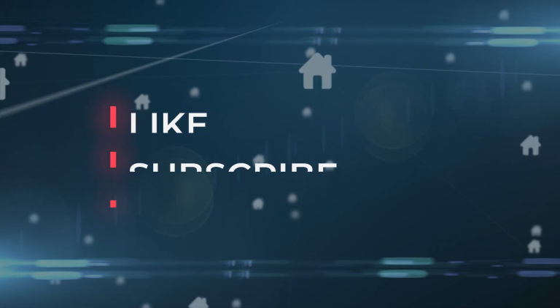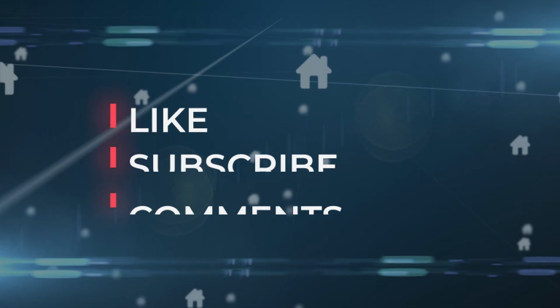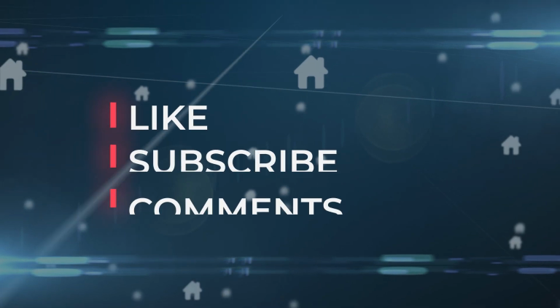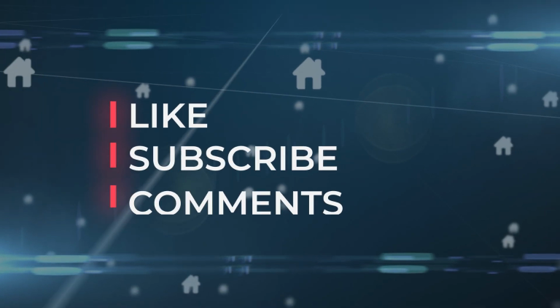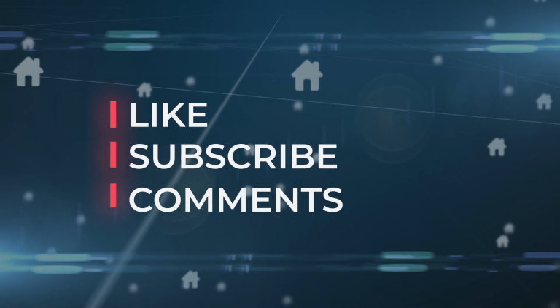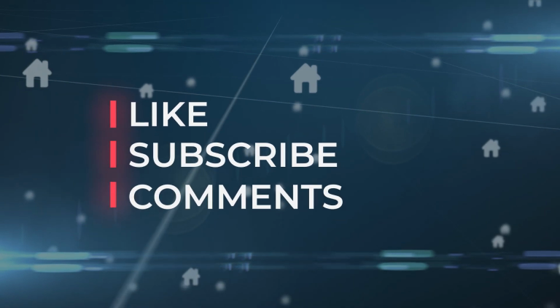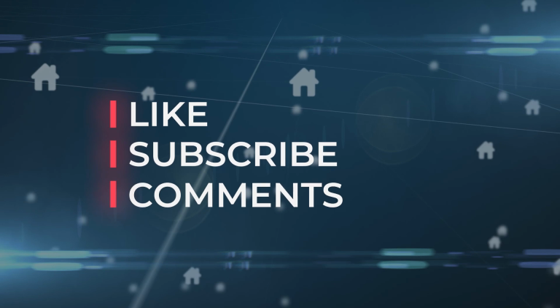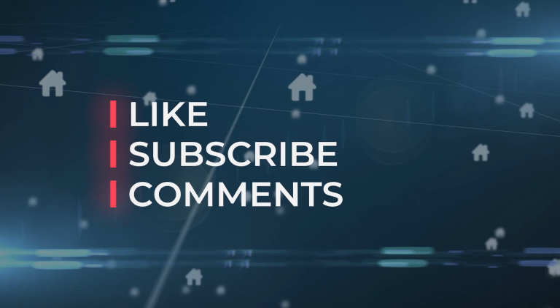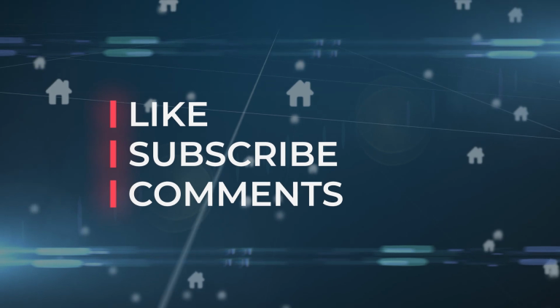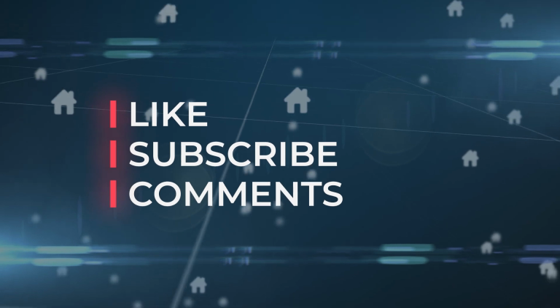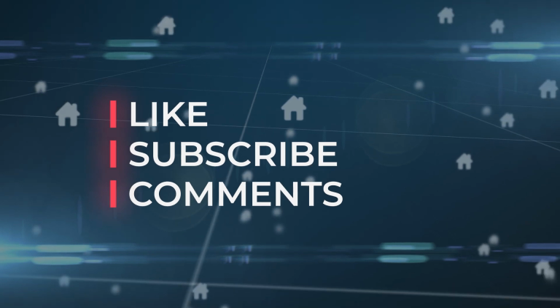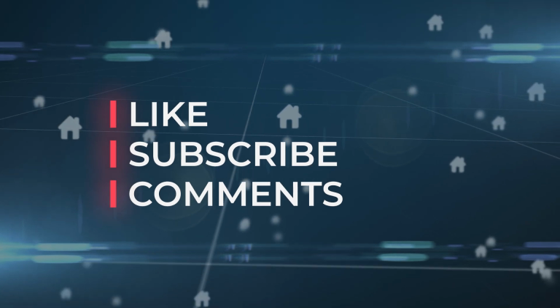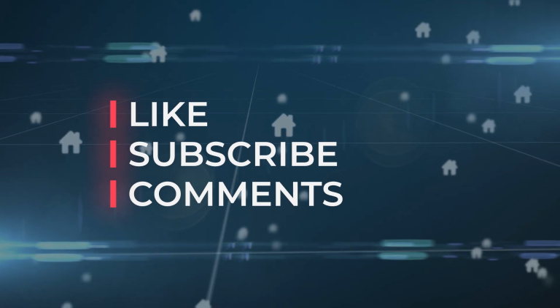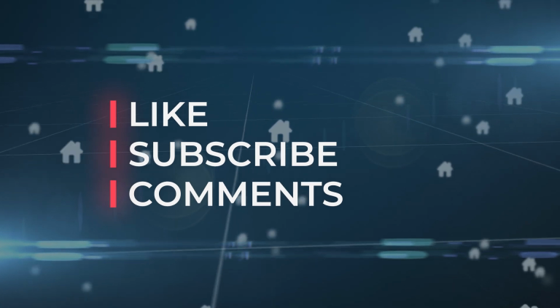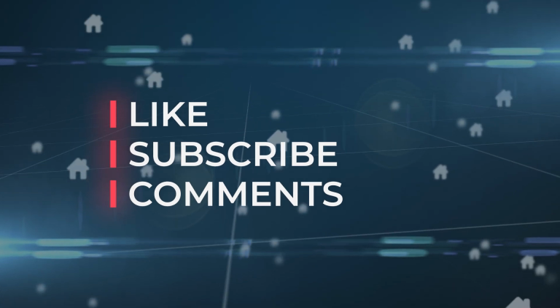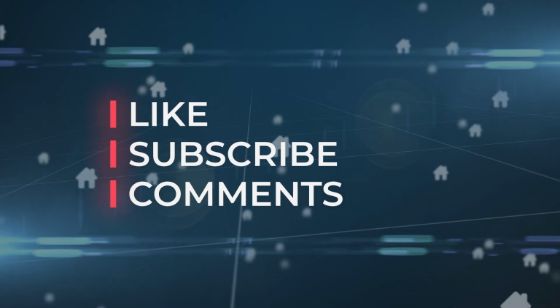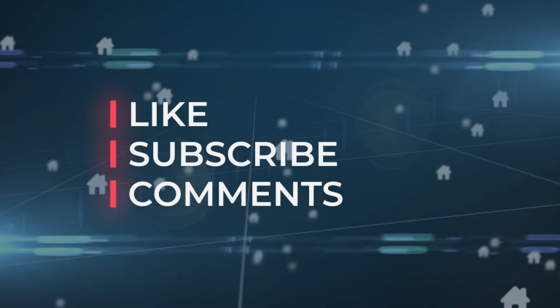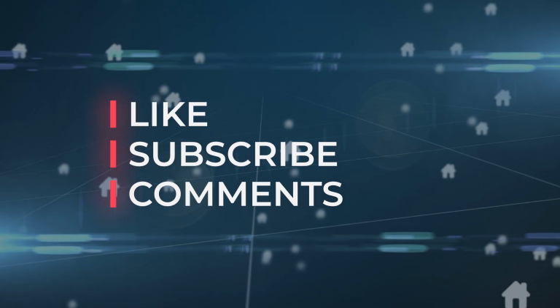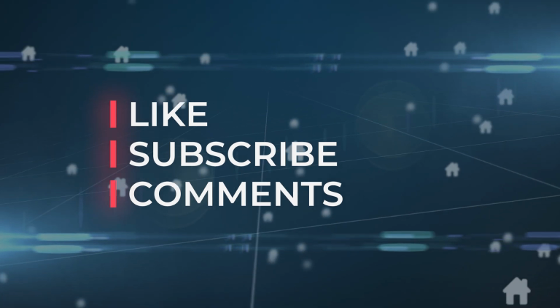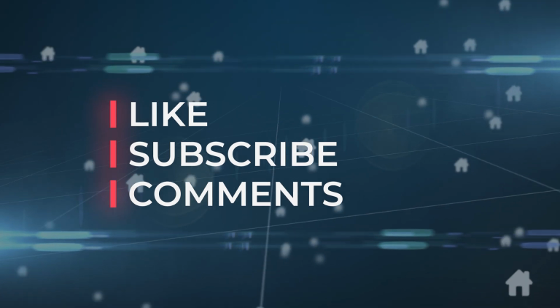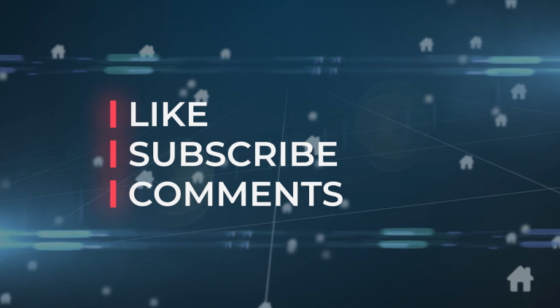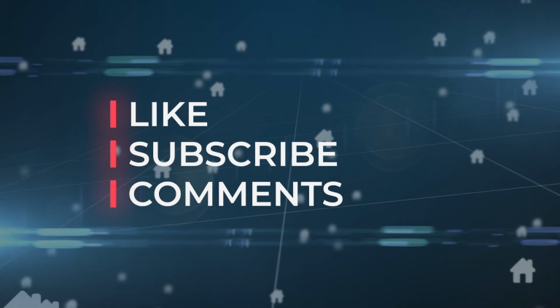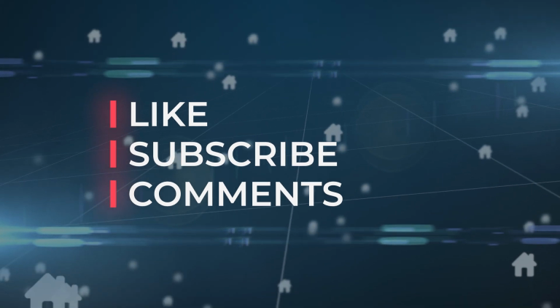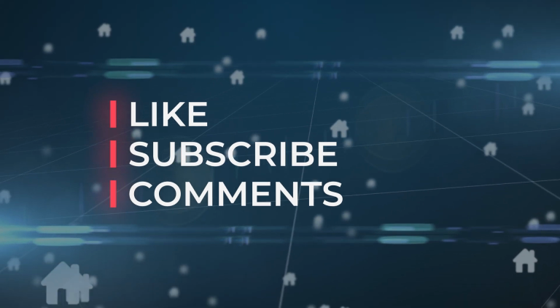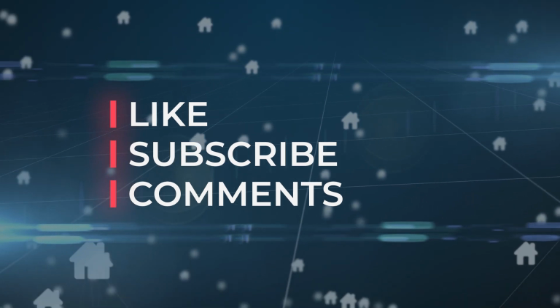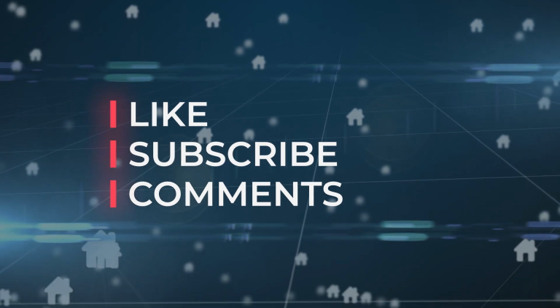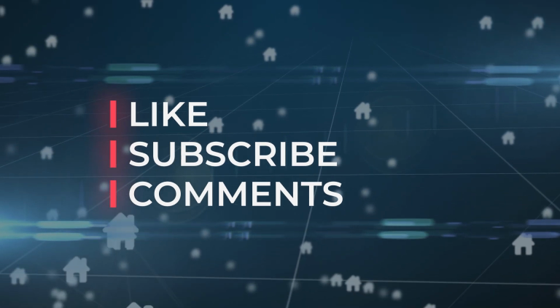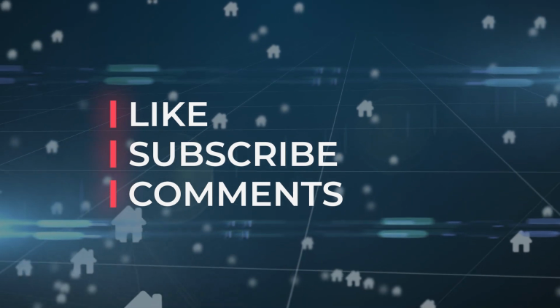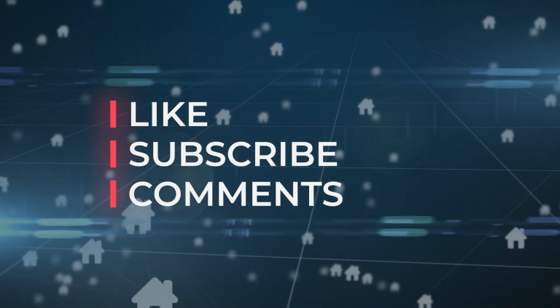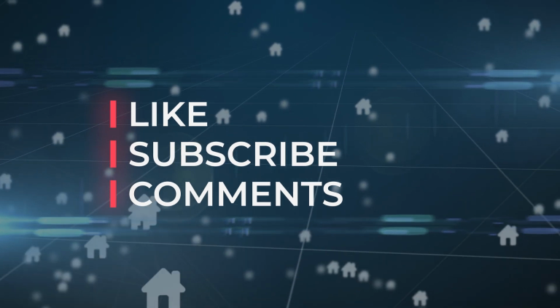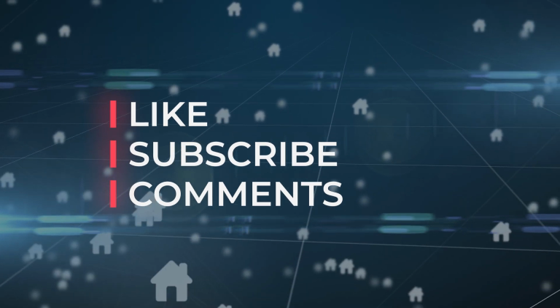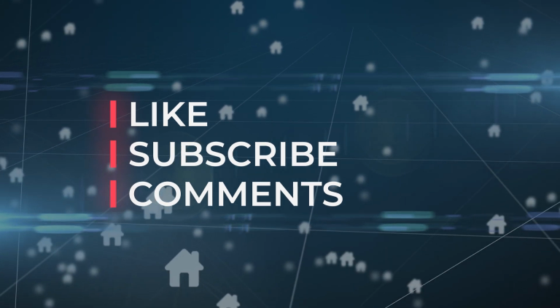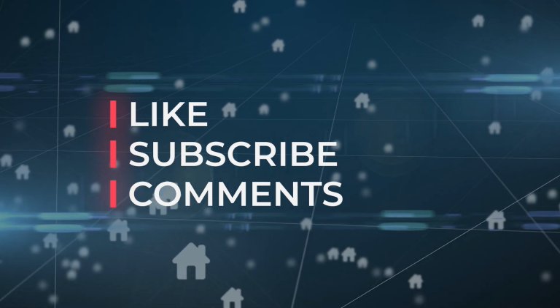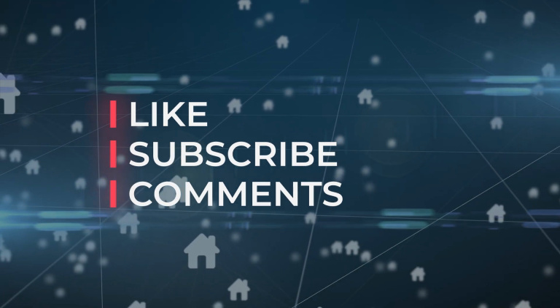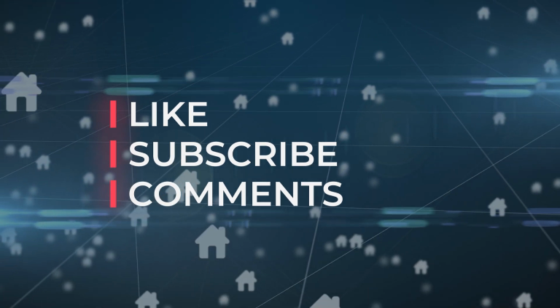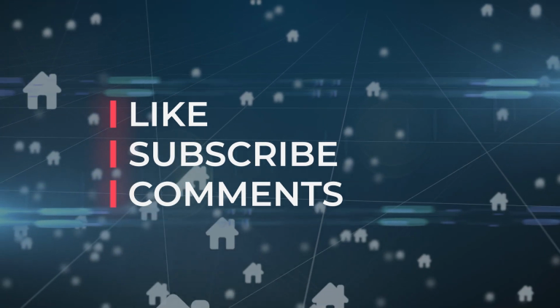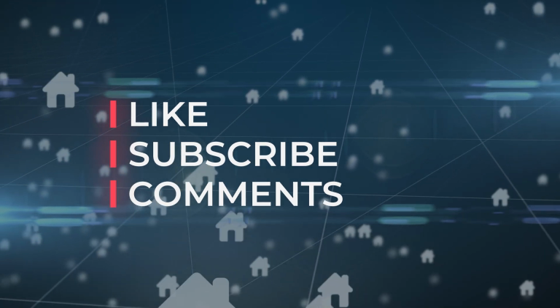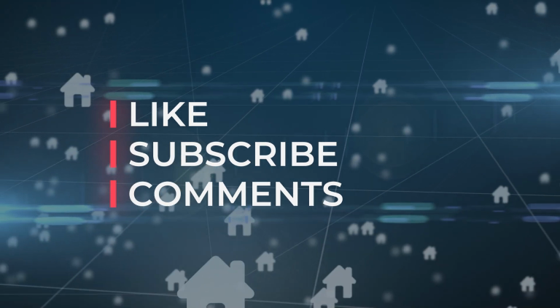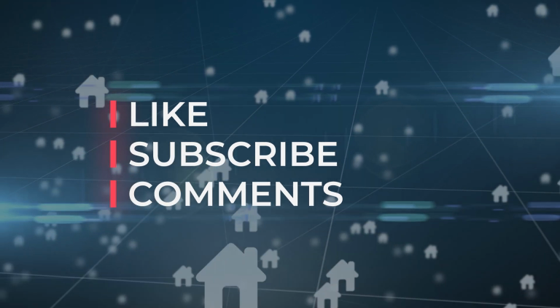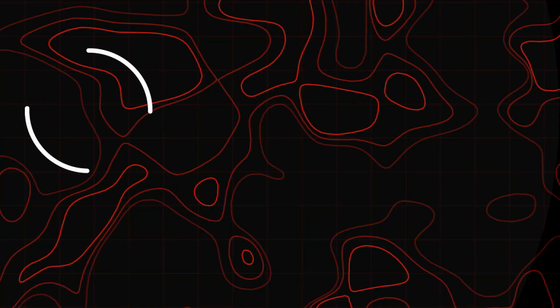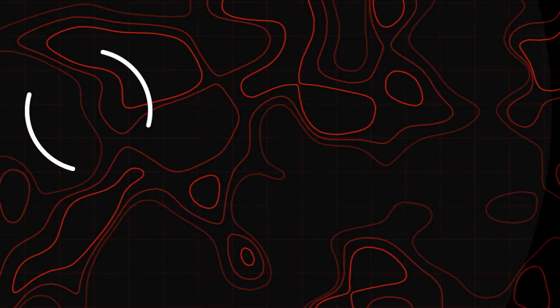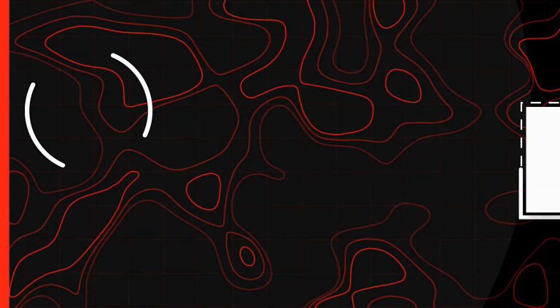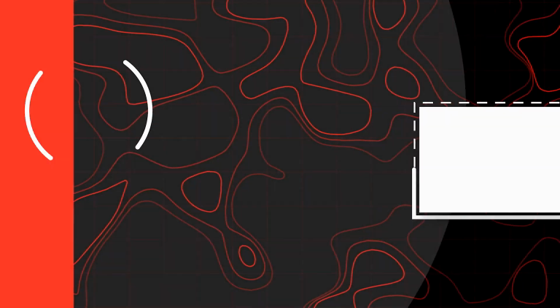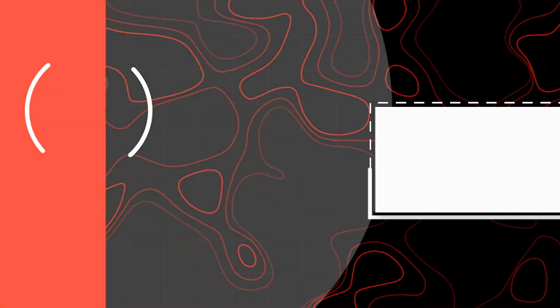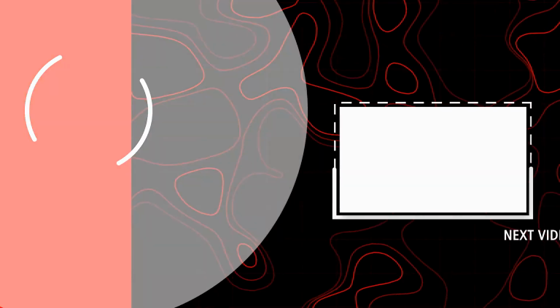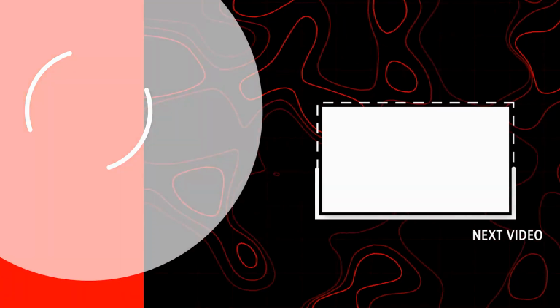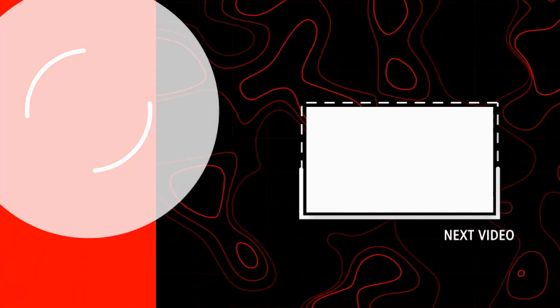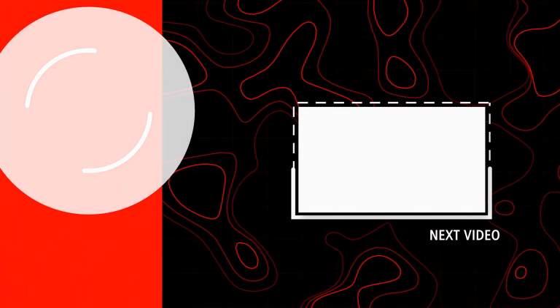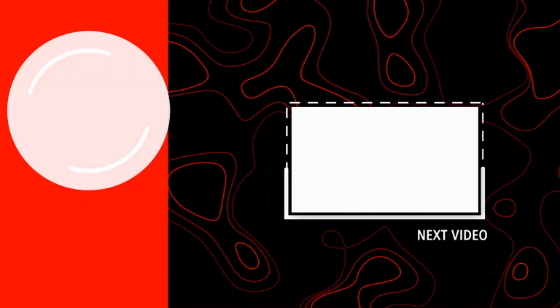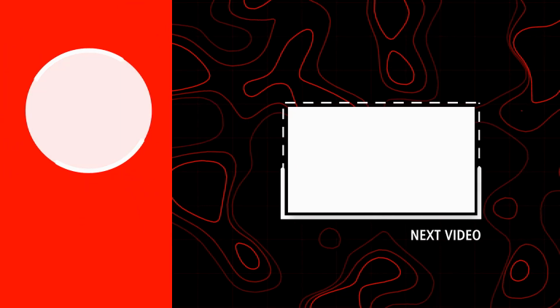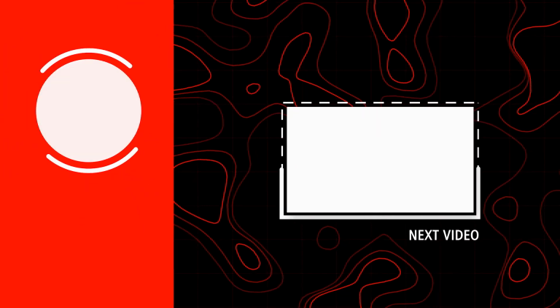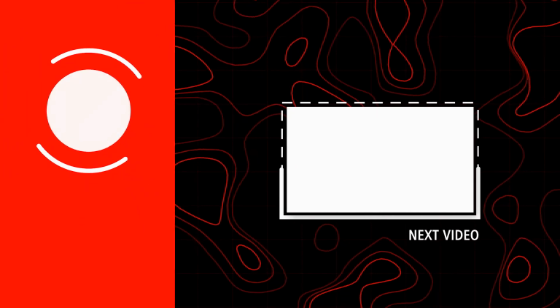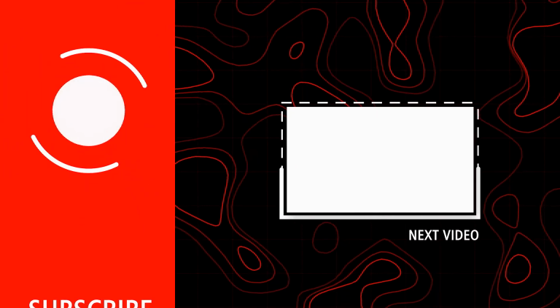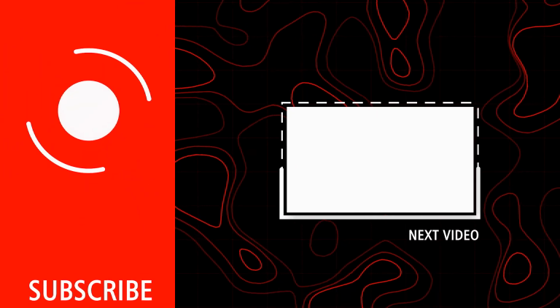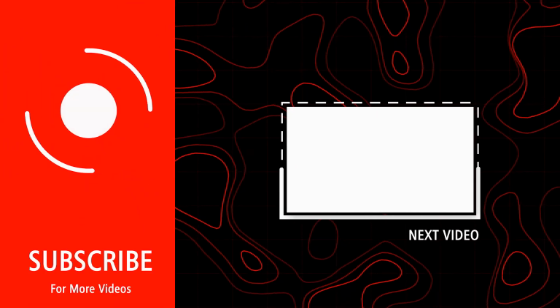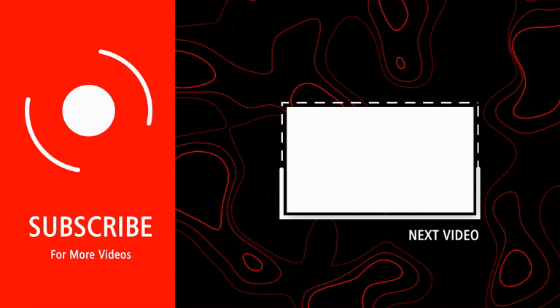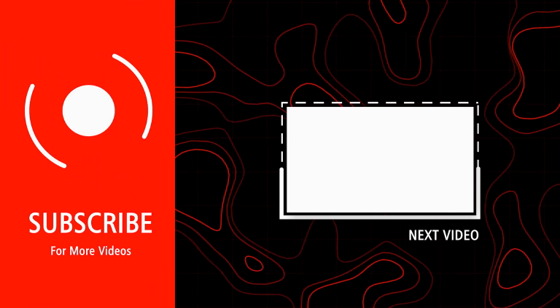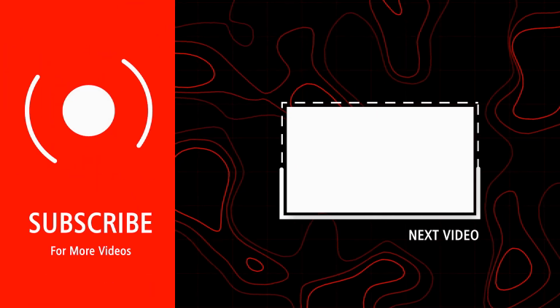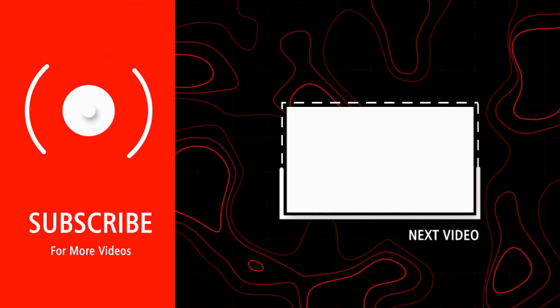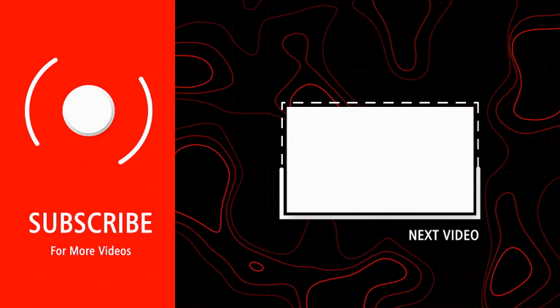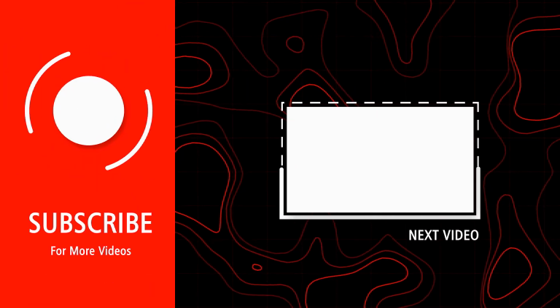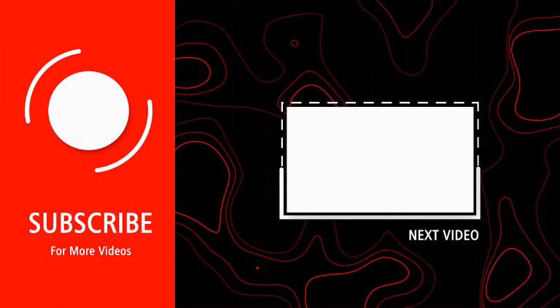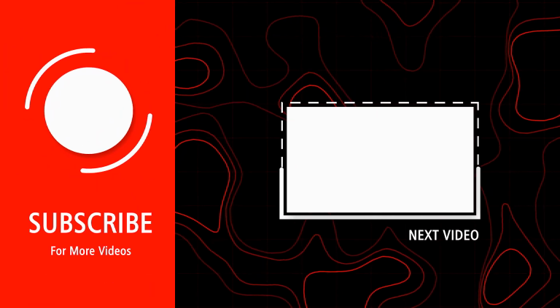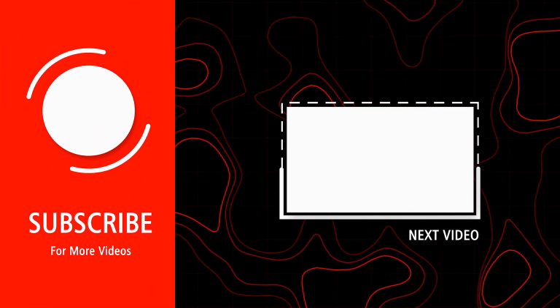Share your thoughts and questions in the comments below. Stay tech savvy and see you in our next video.